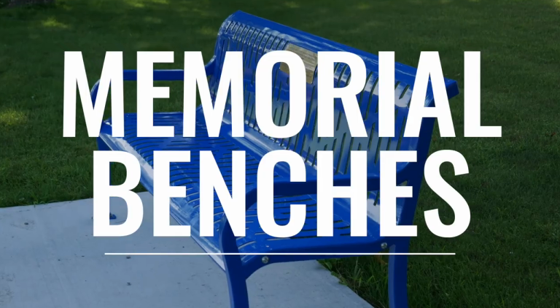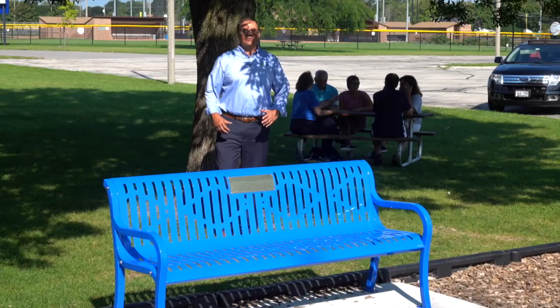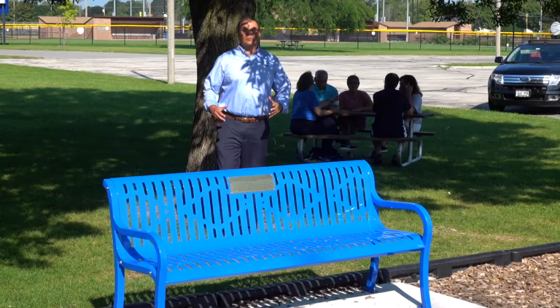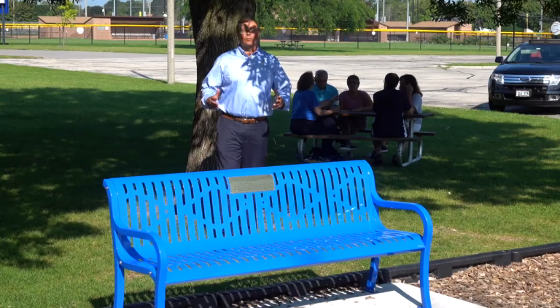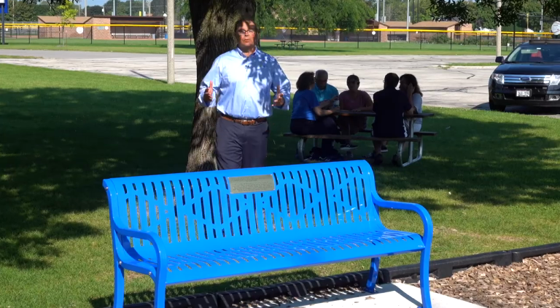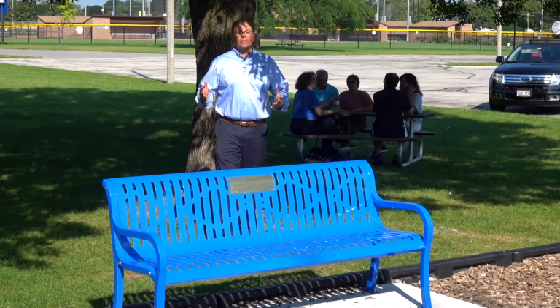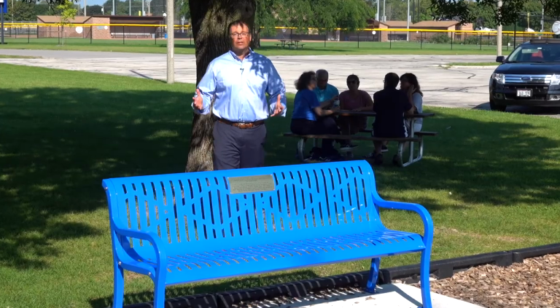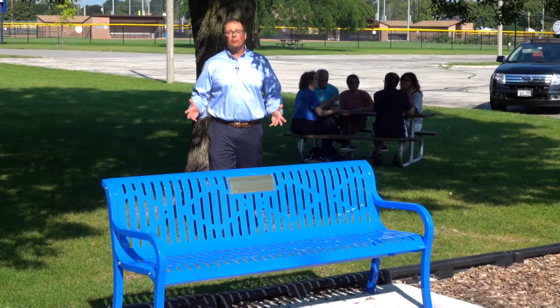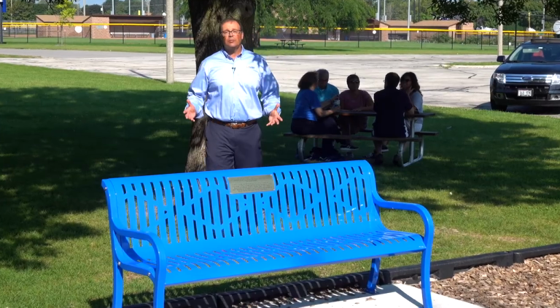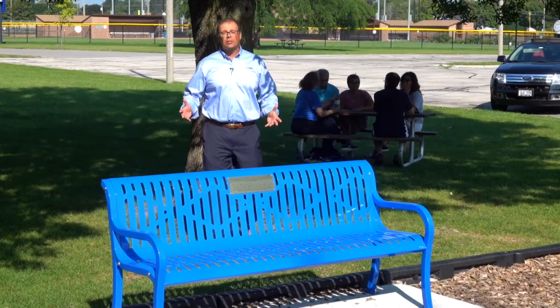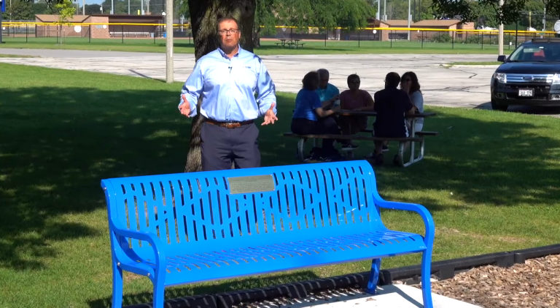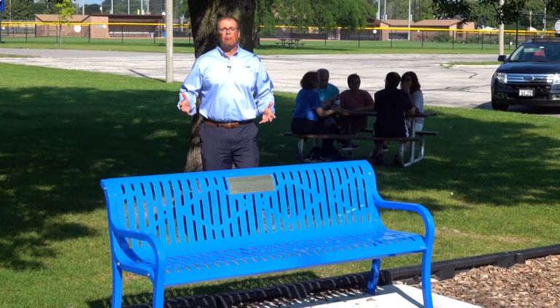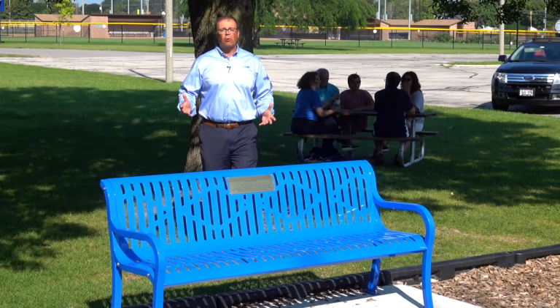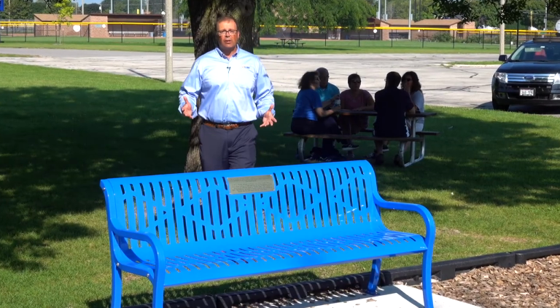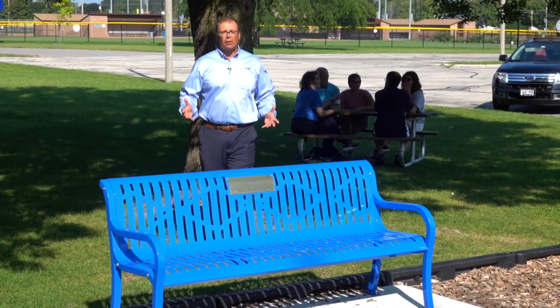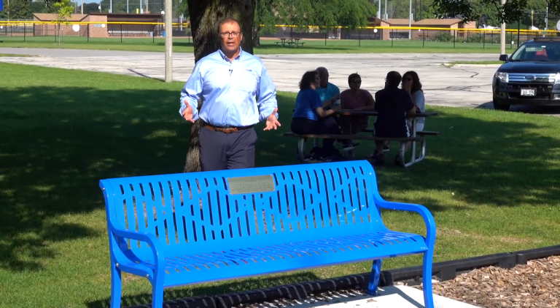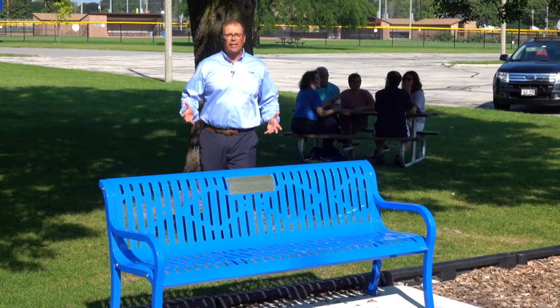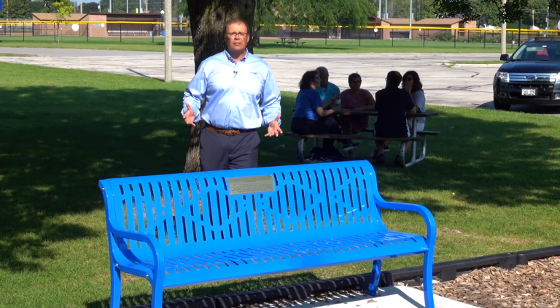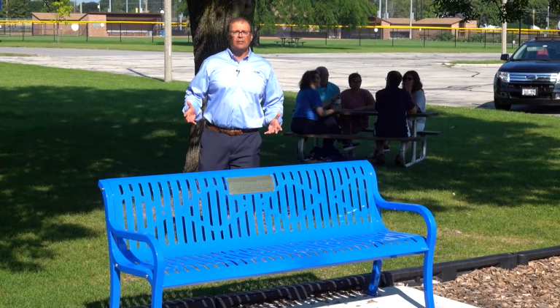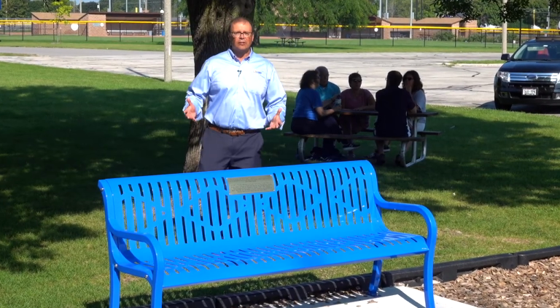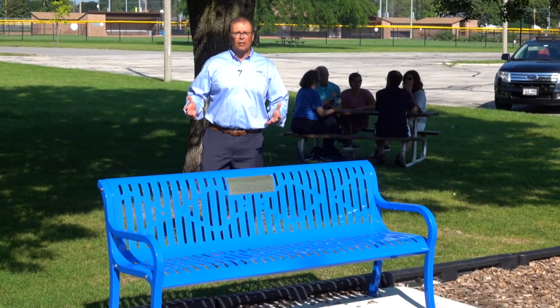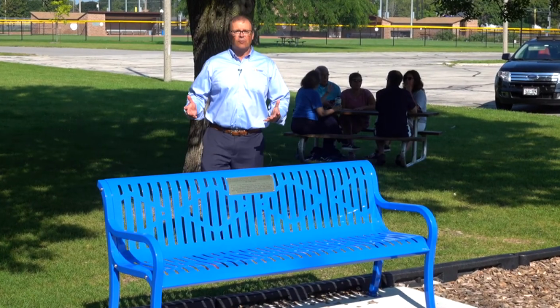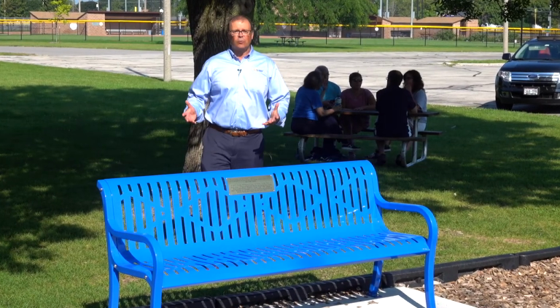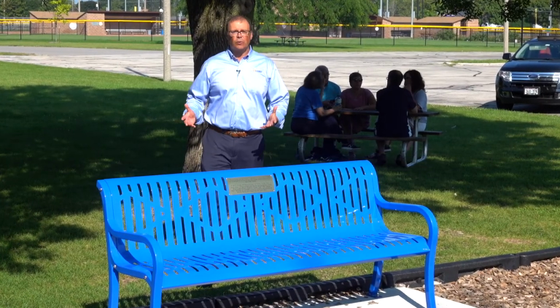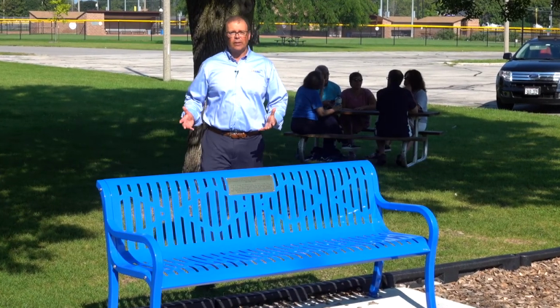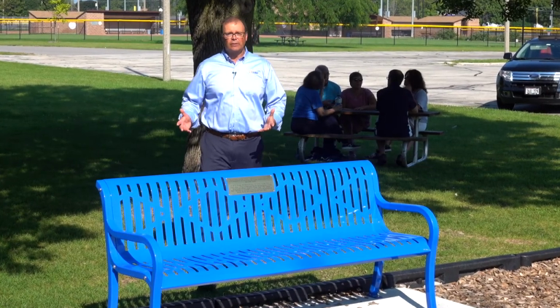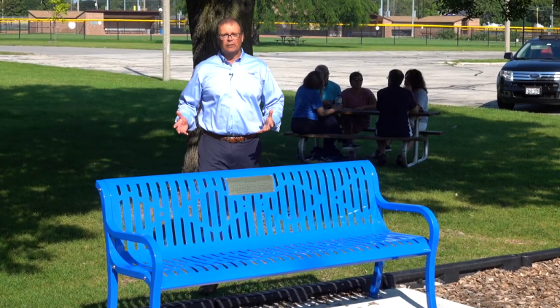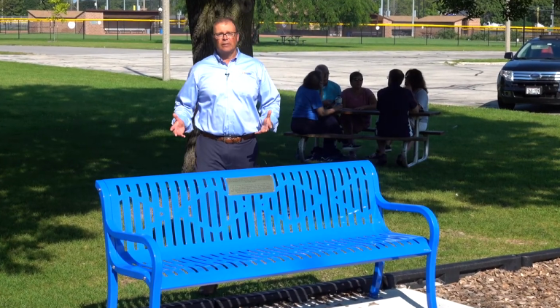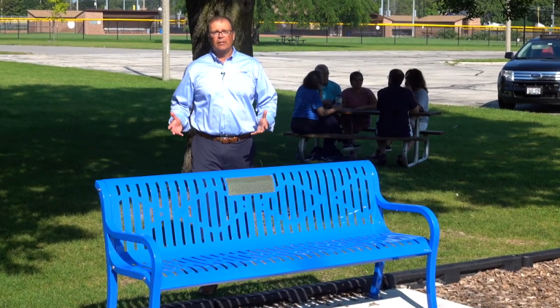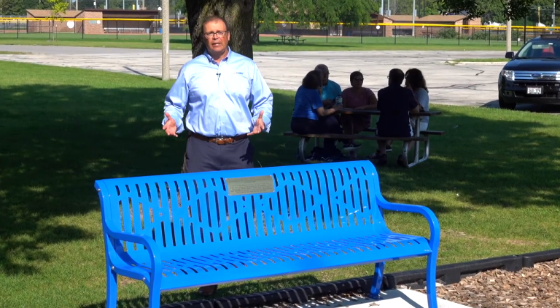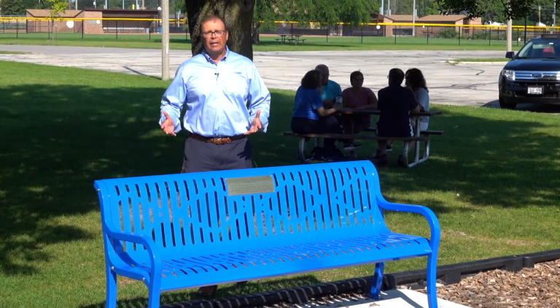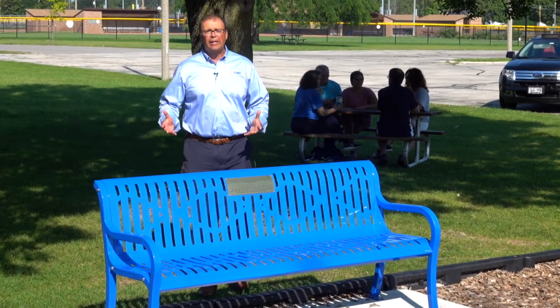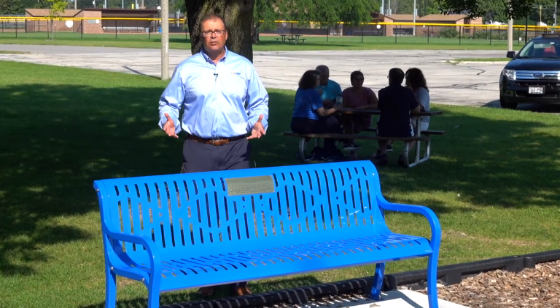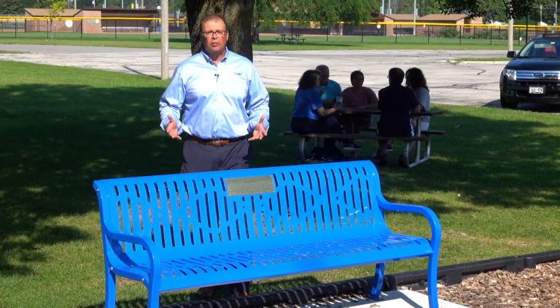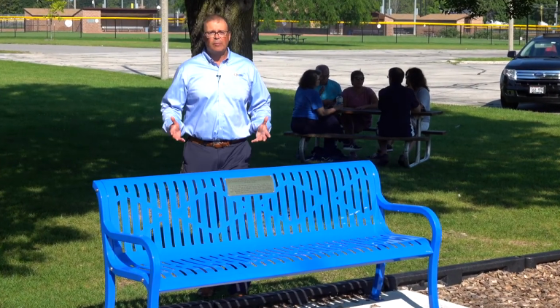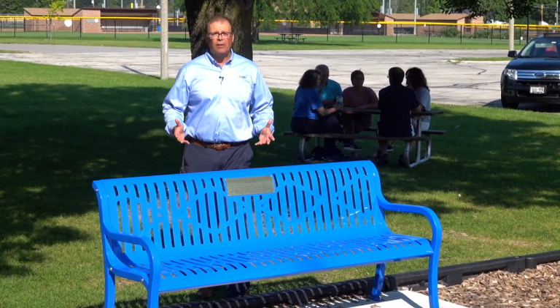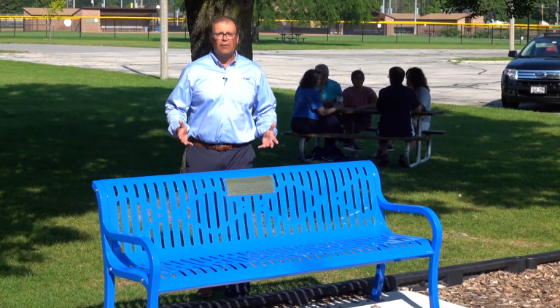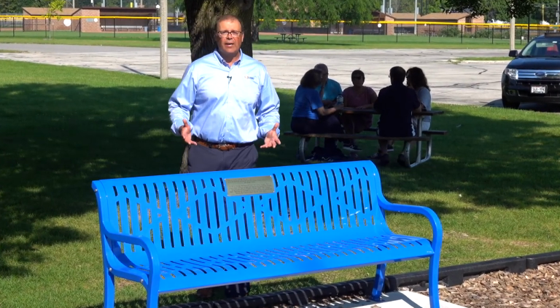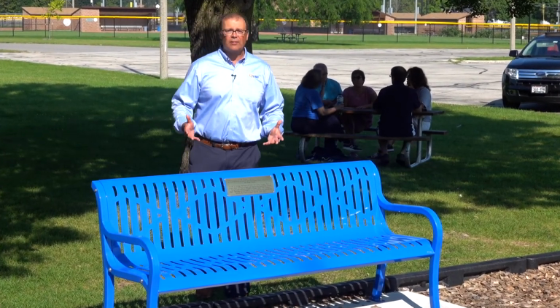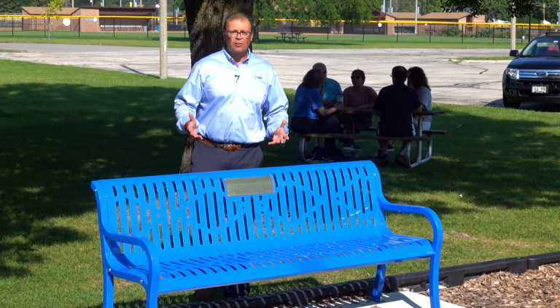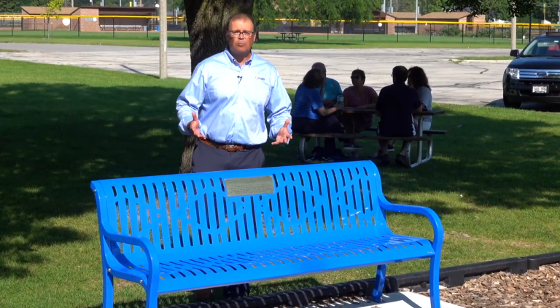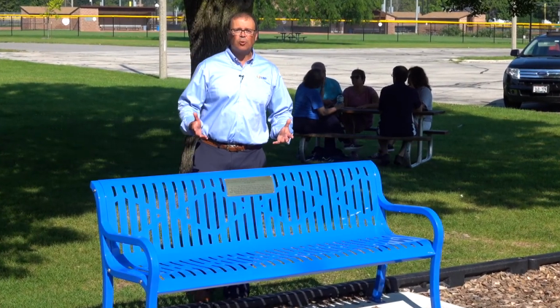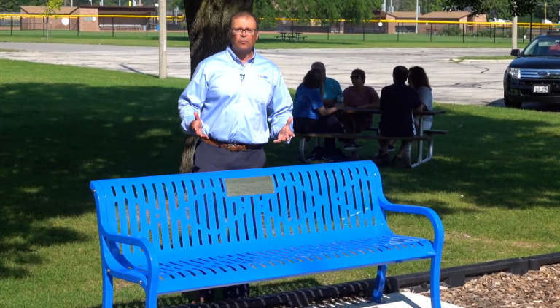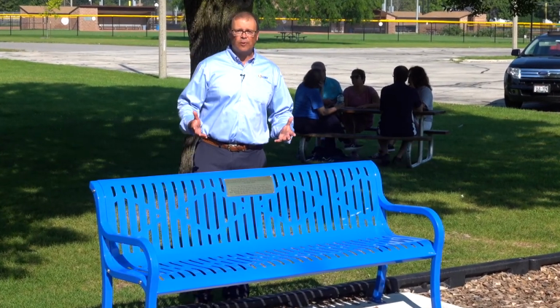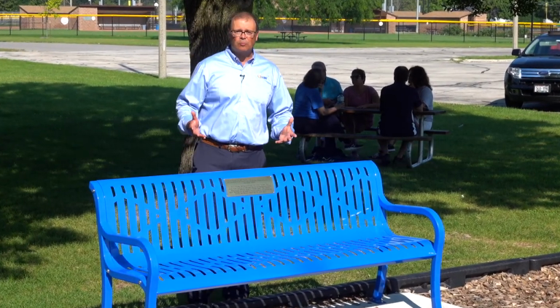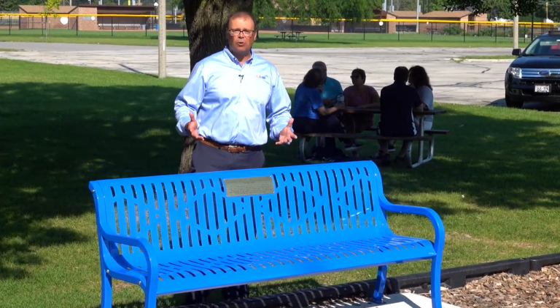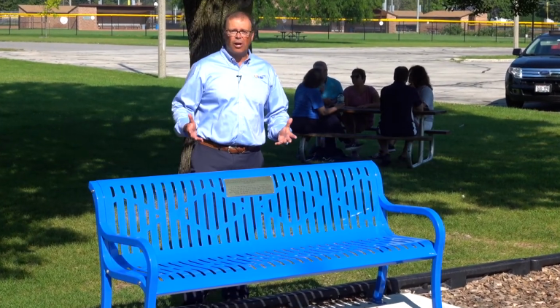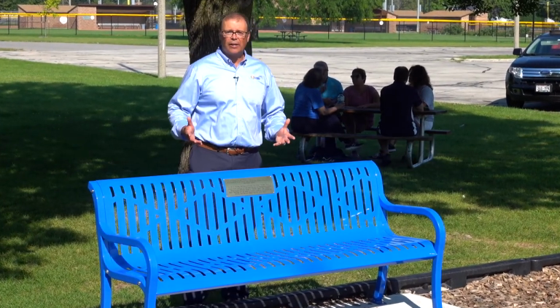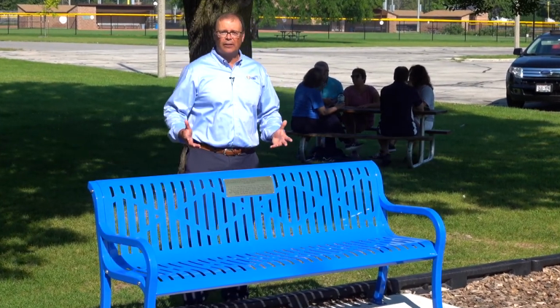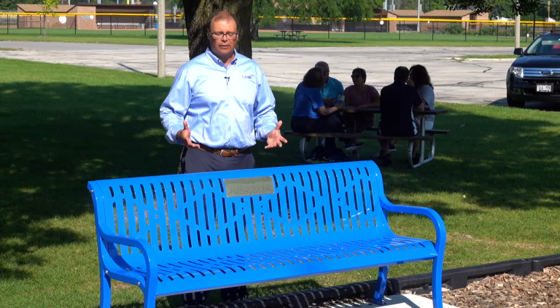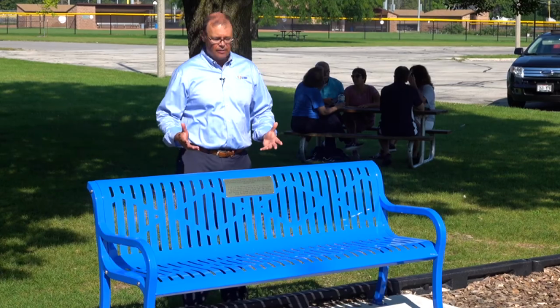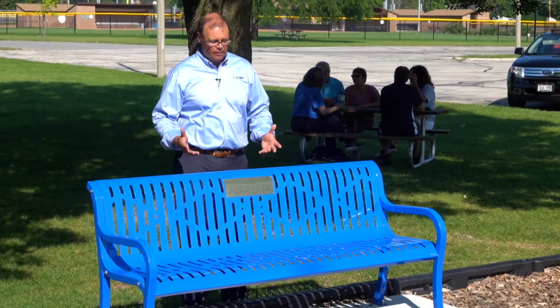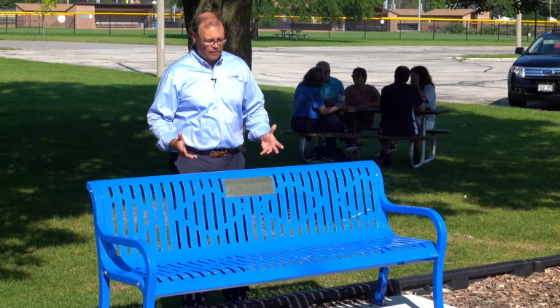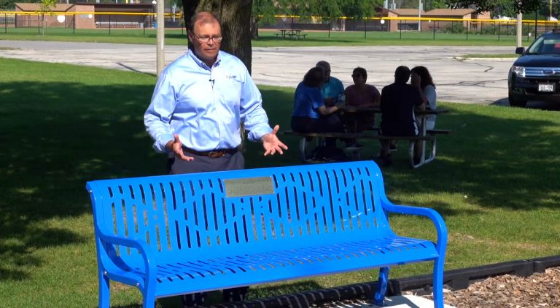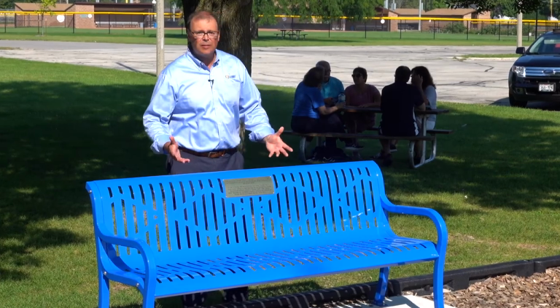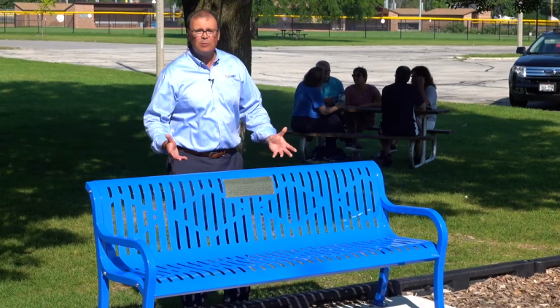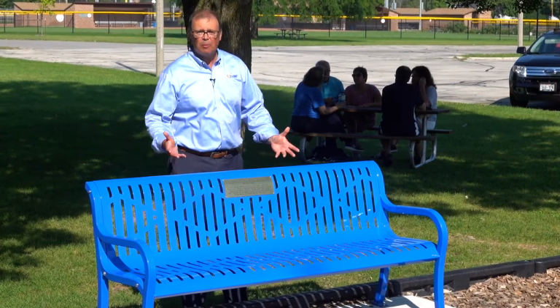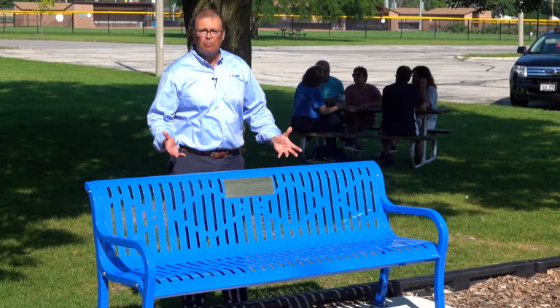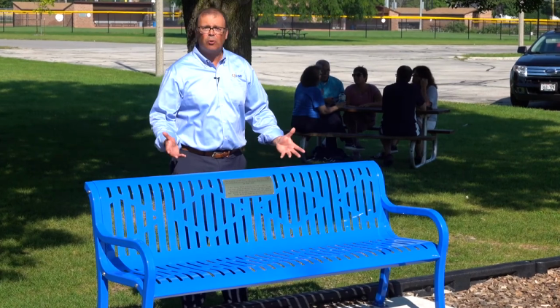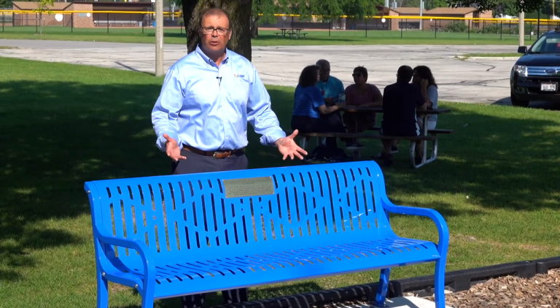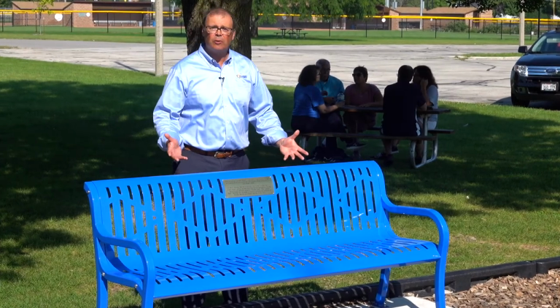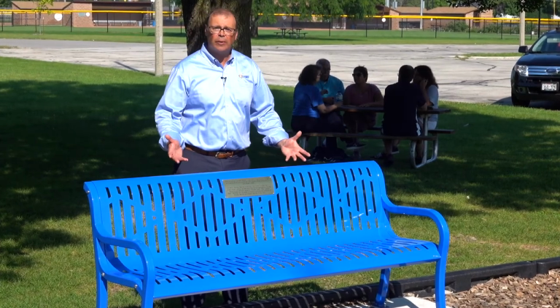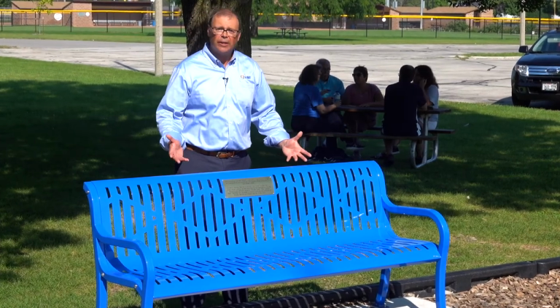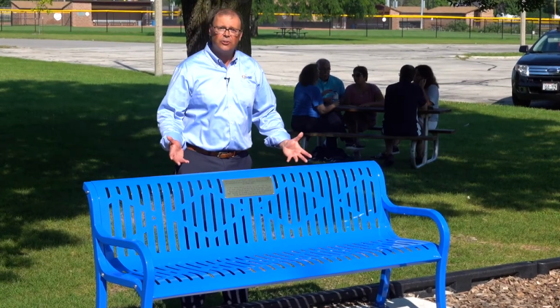When it comes to memorializing a loved one, HMF has the perfect product: this memorial bench.